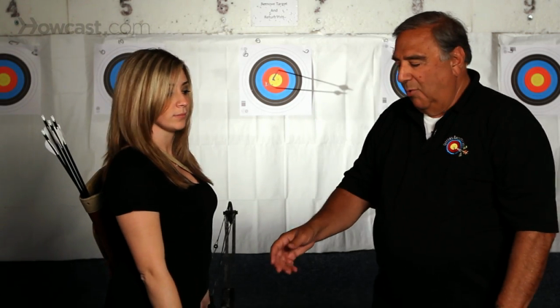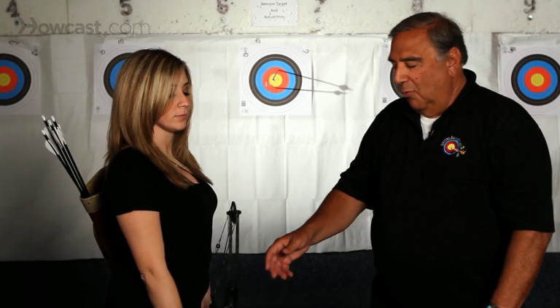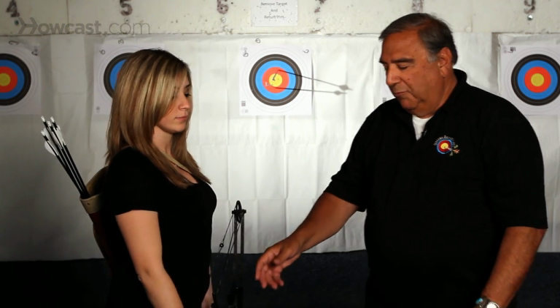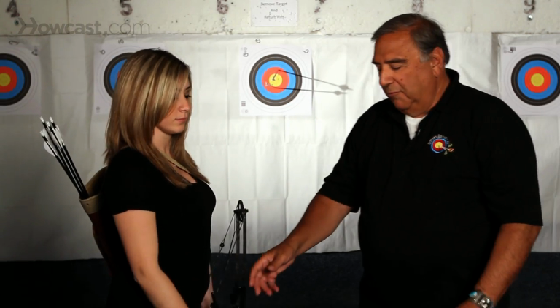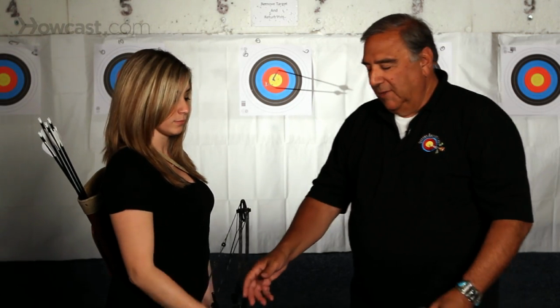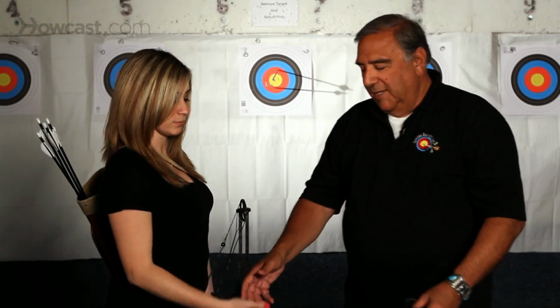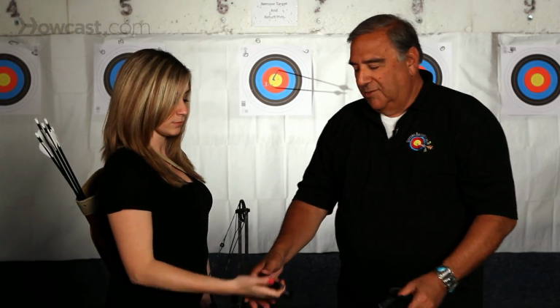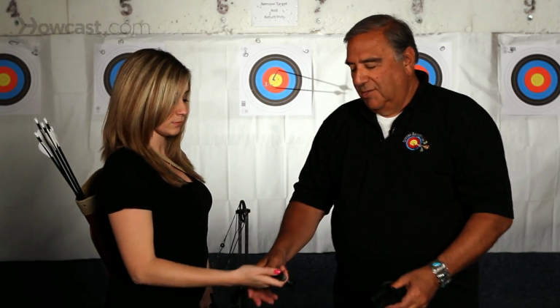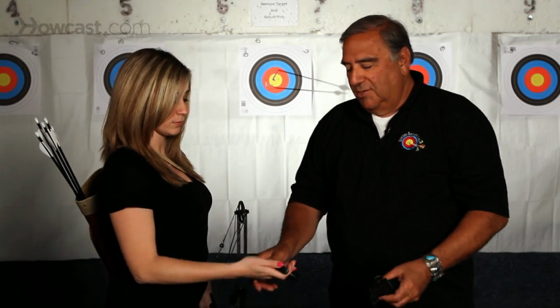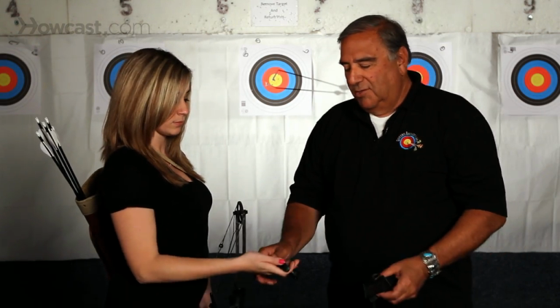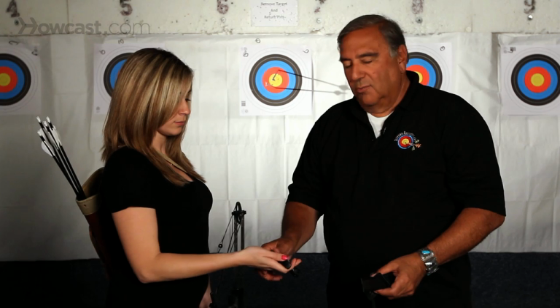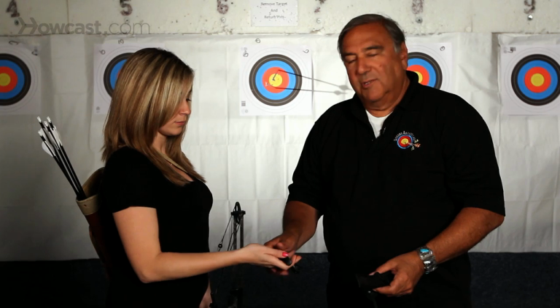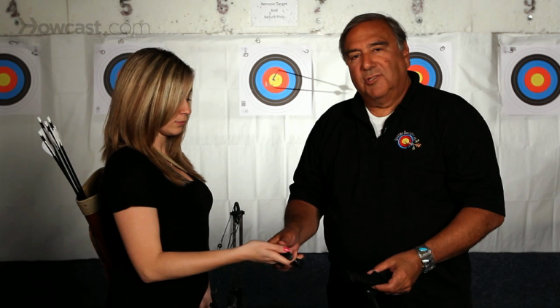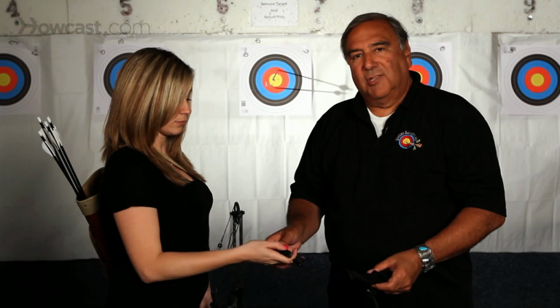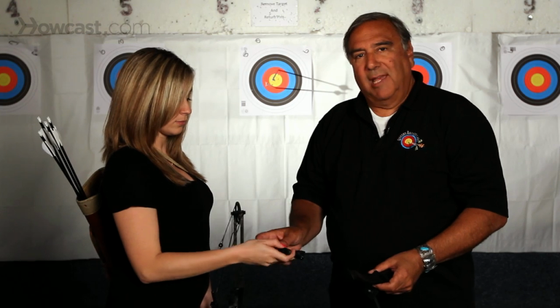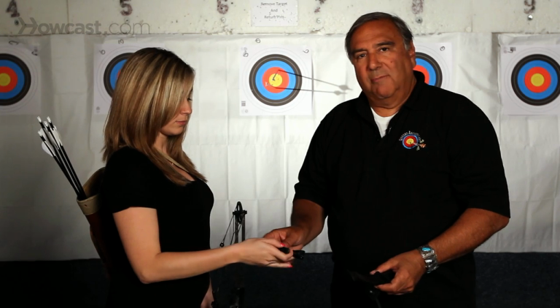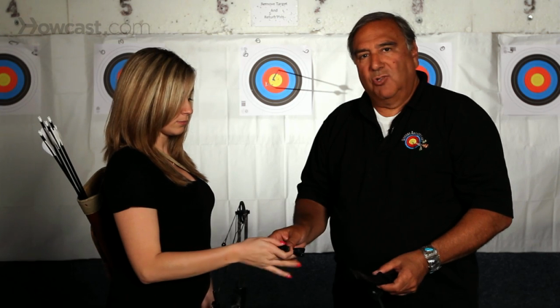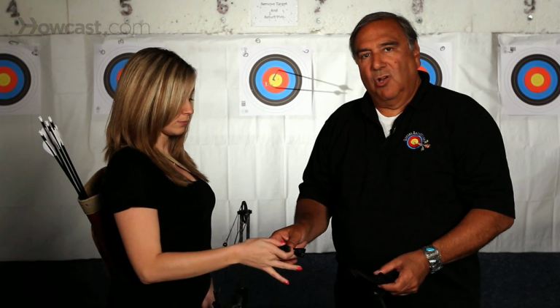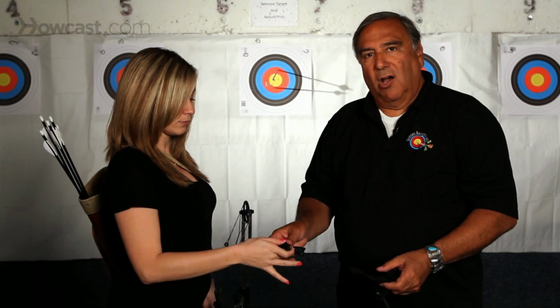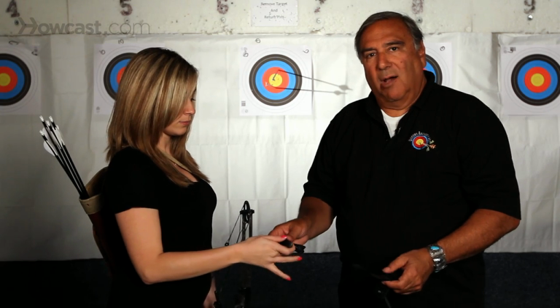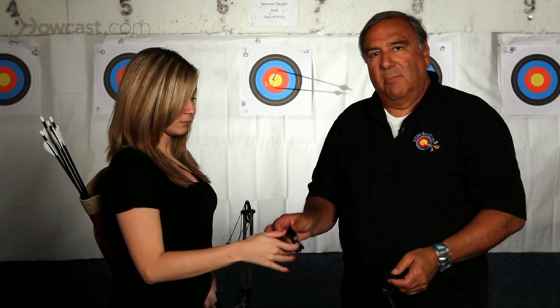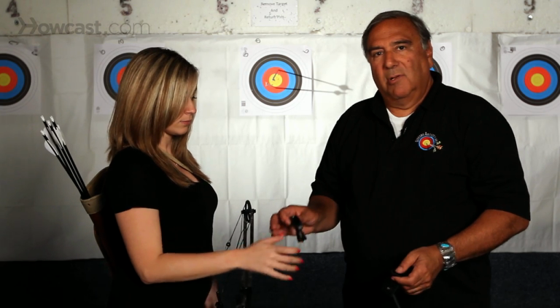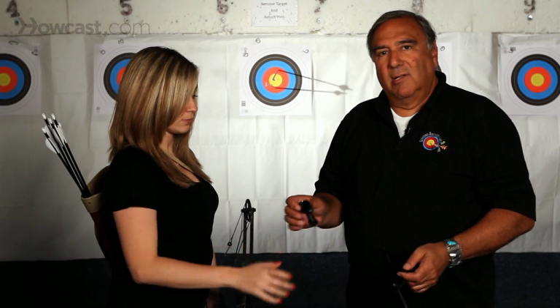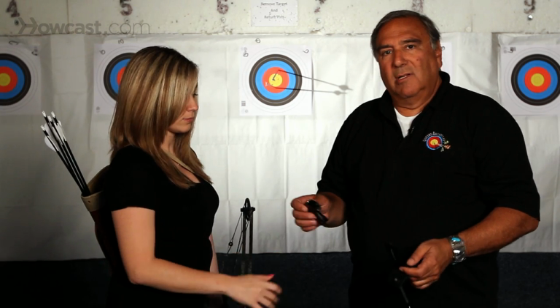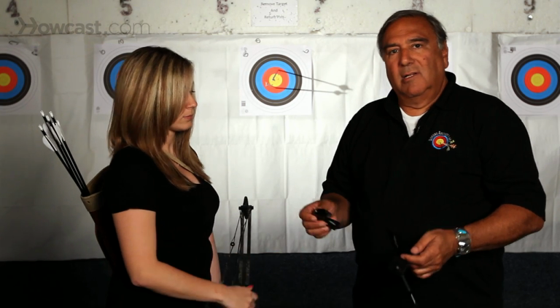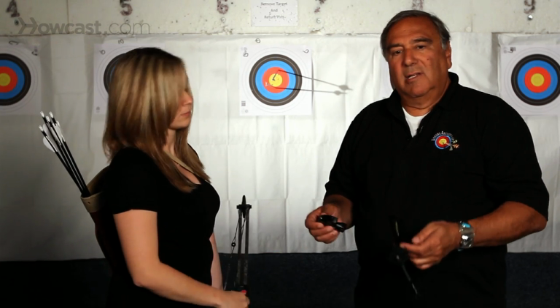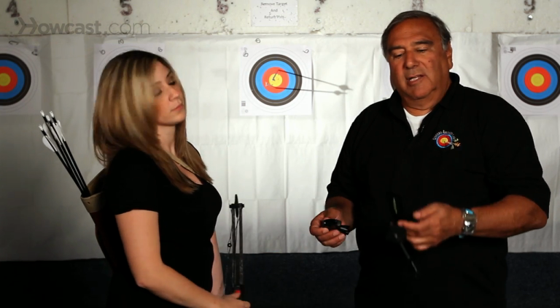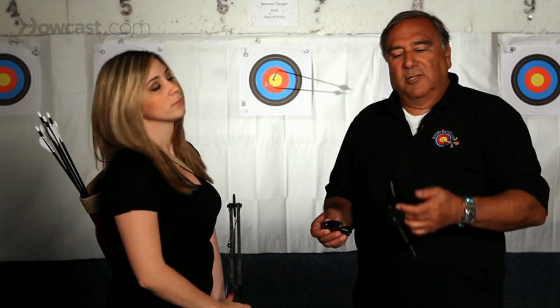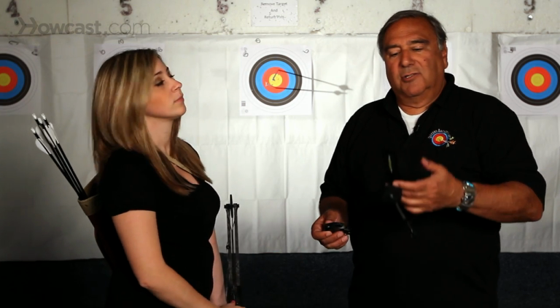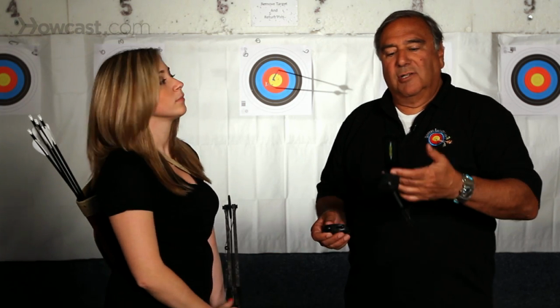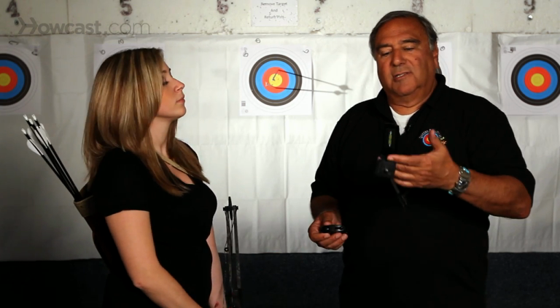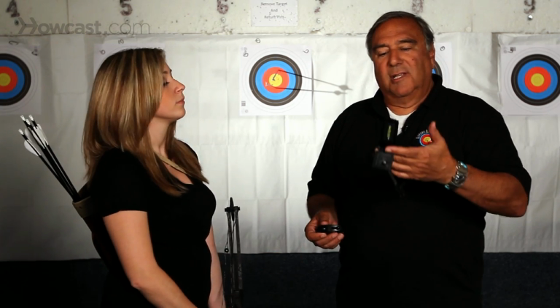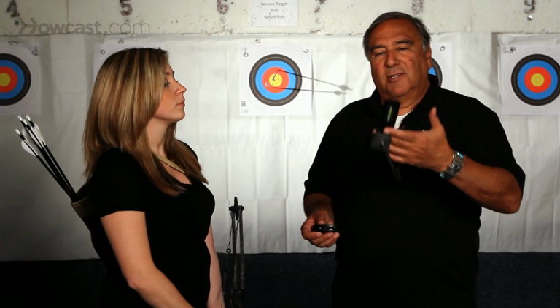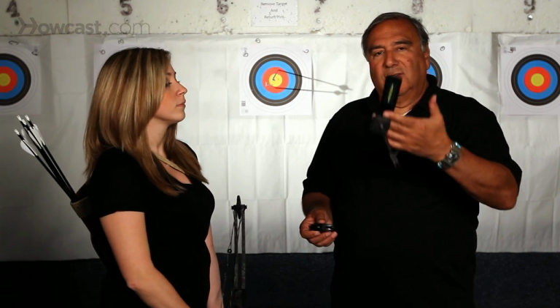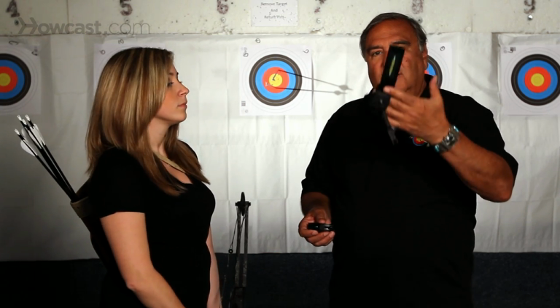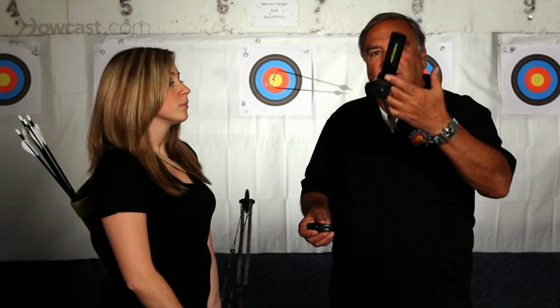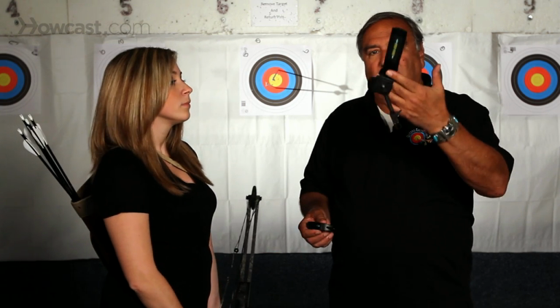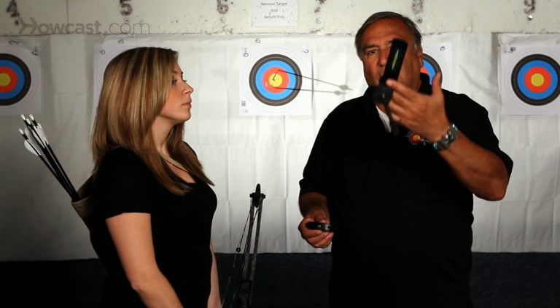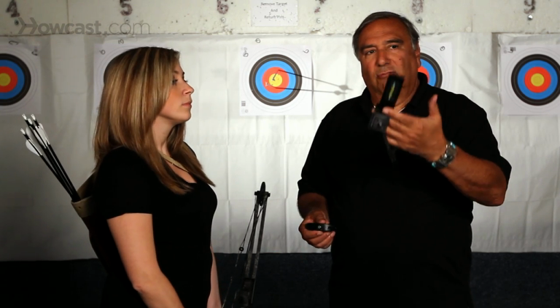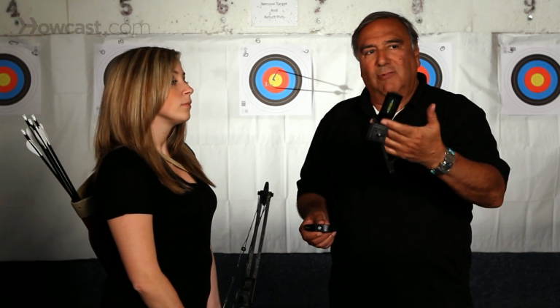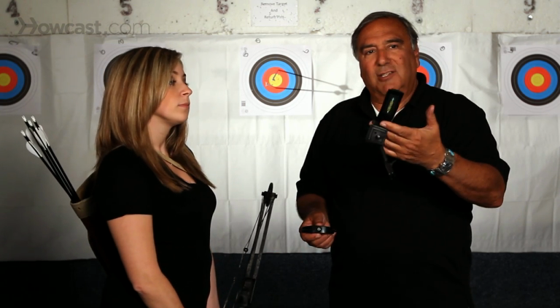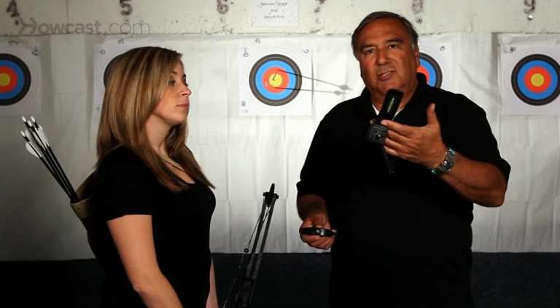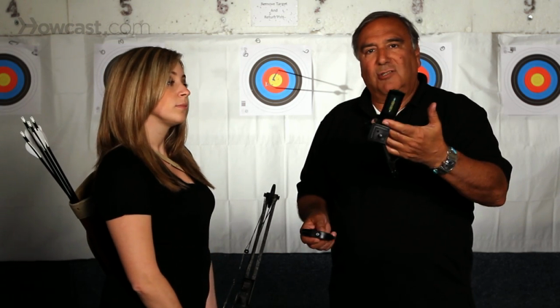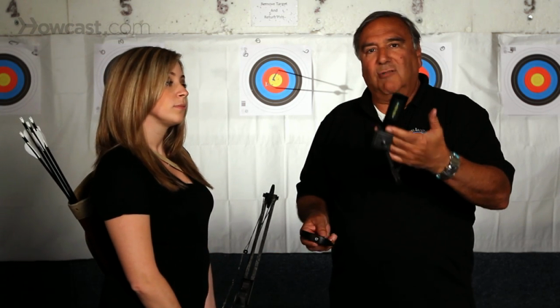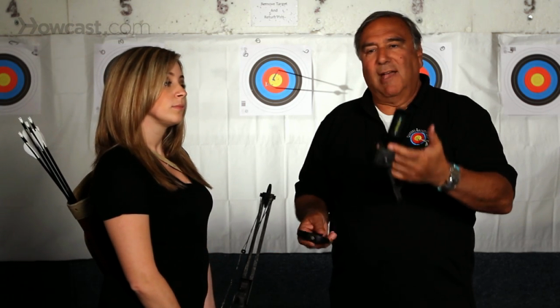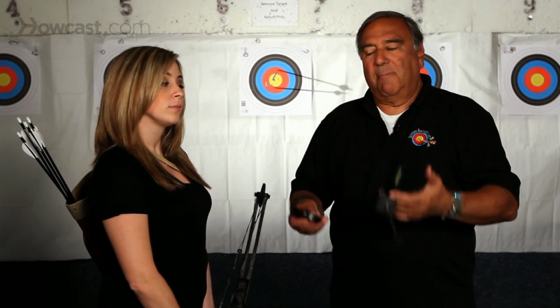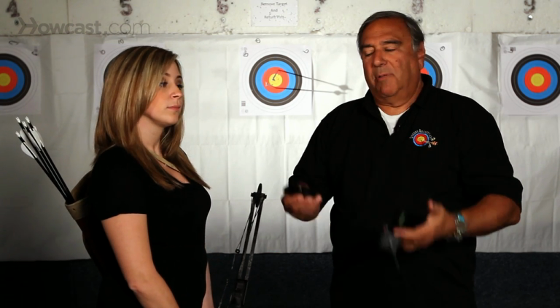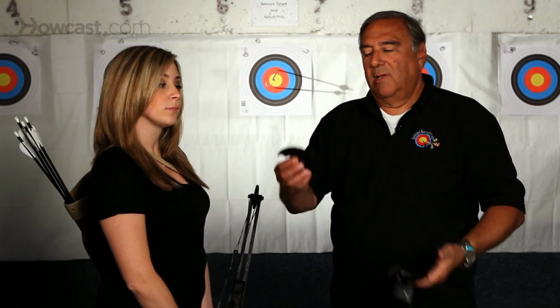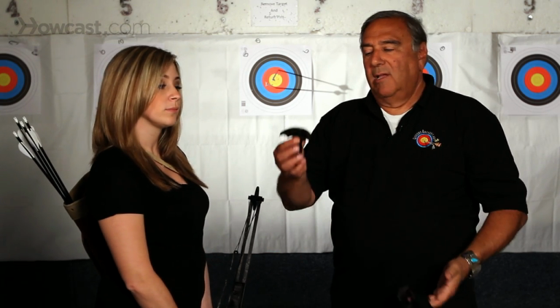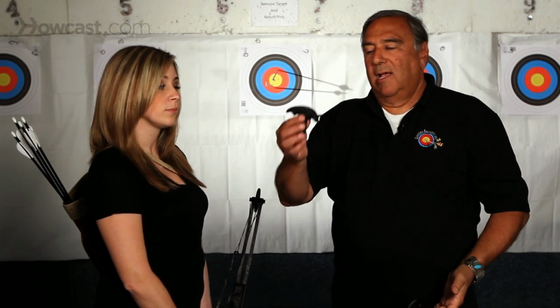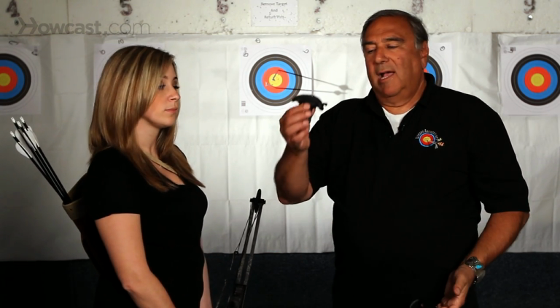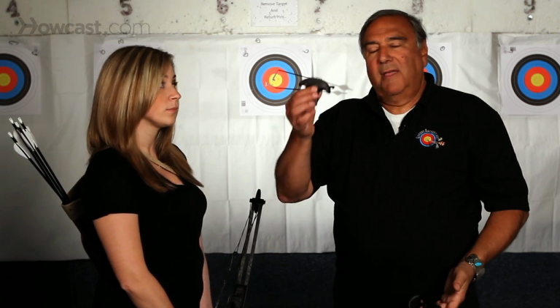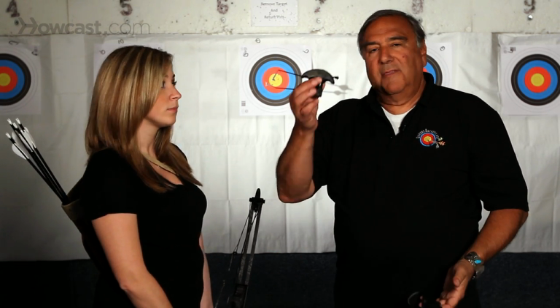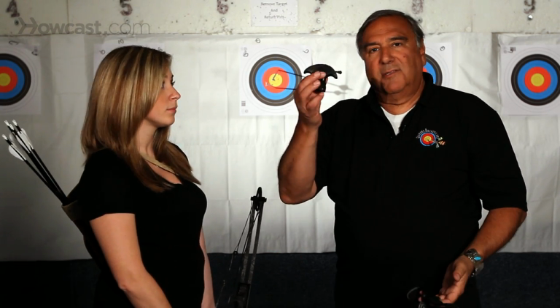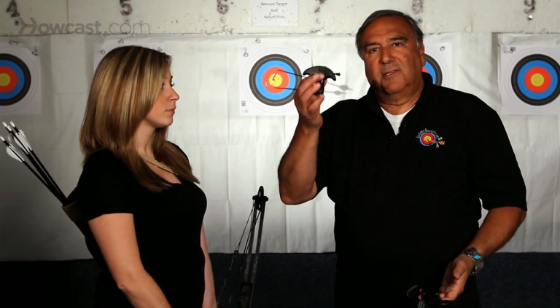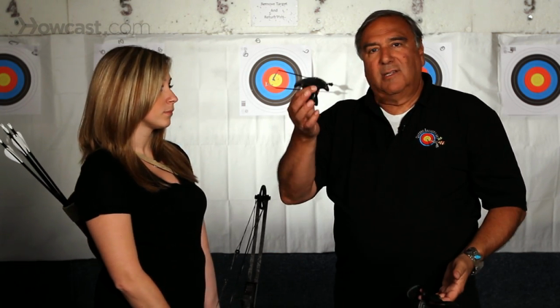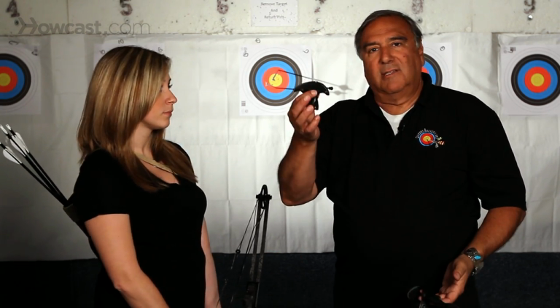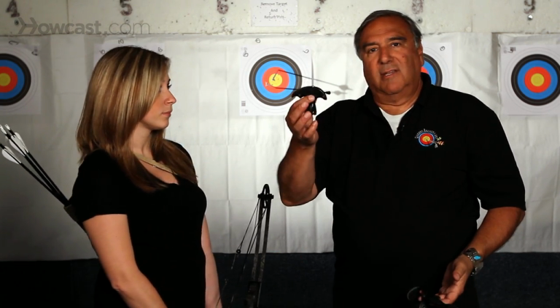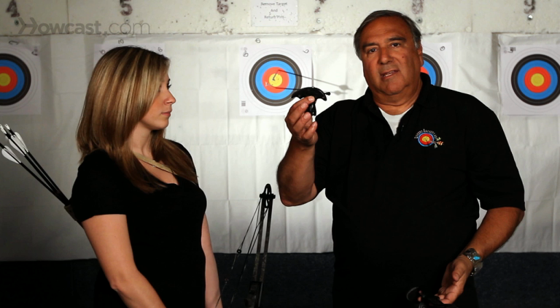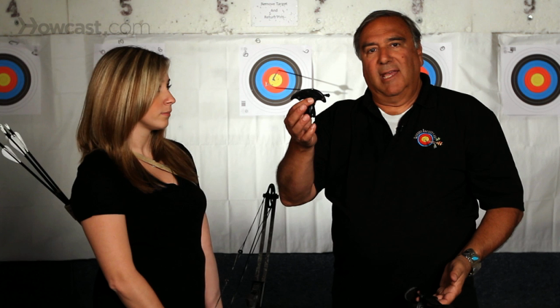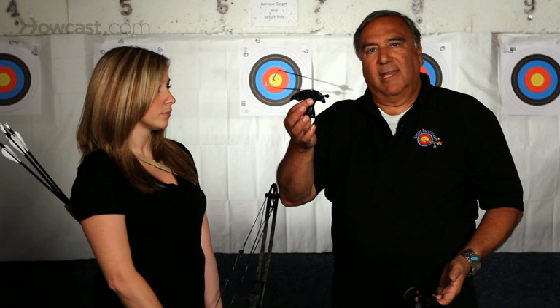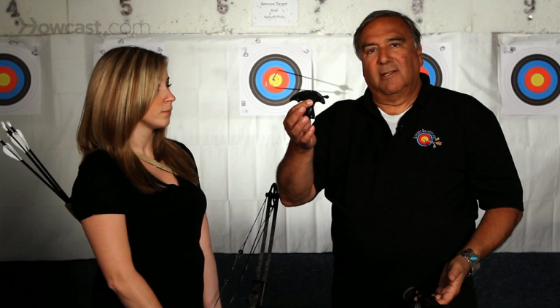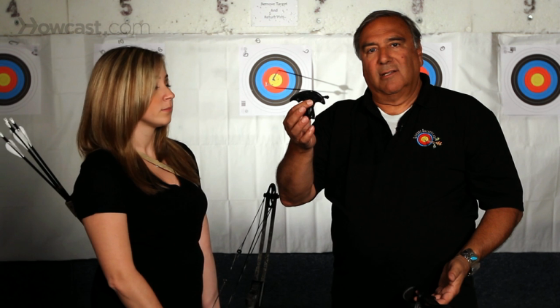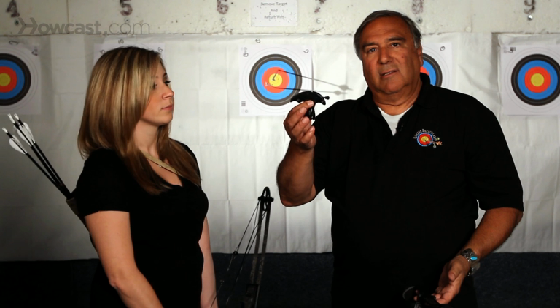Both releases do the same job. It's just that this is a wrist strap and this is a T-handle.